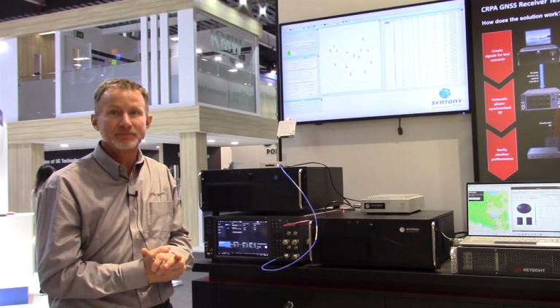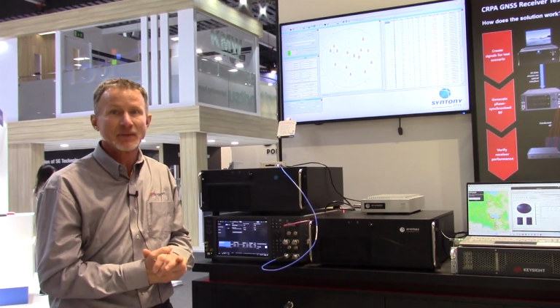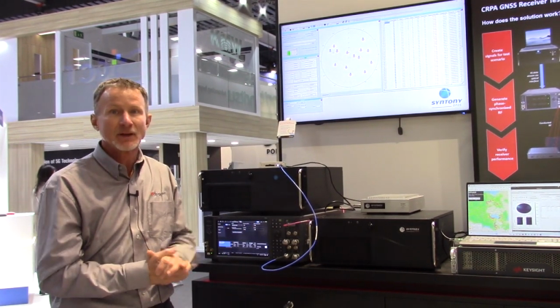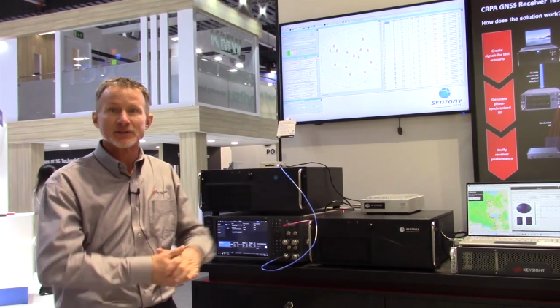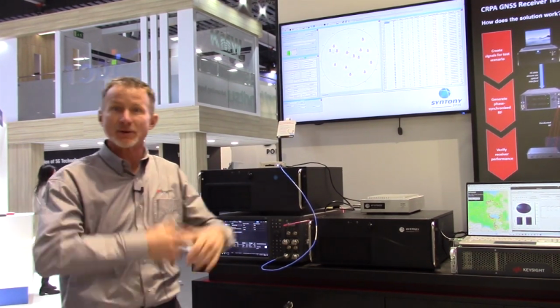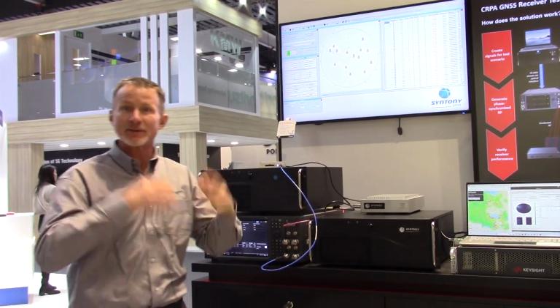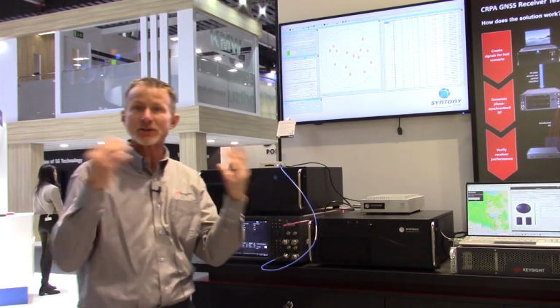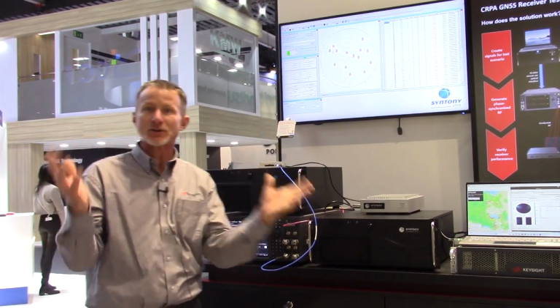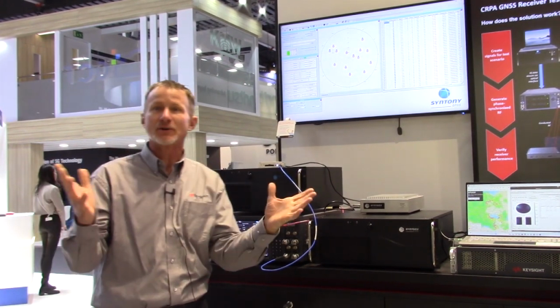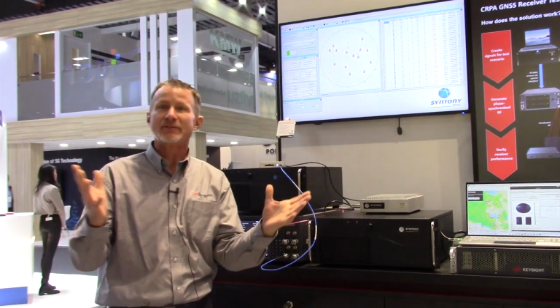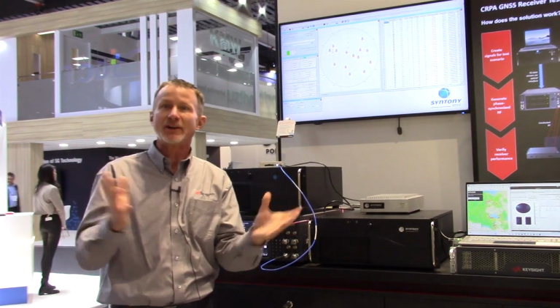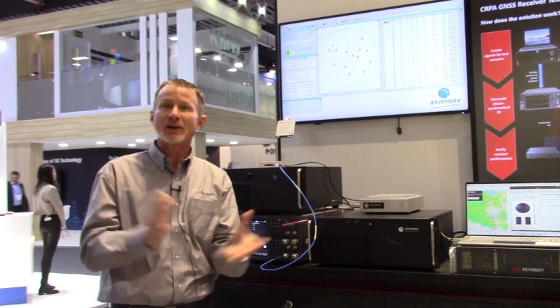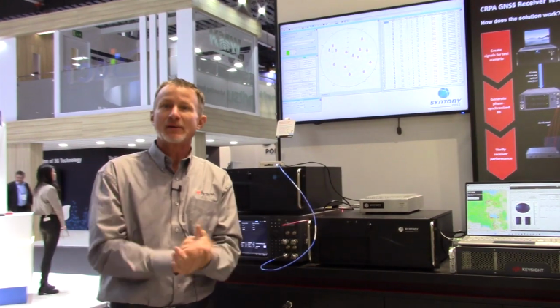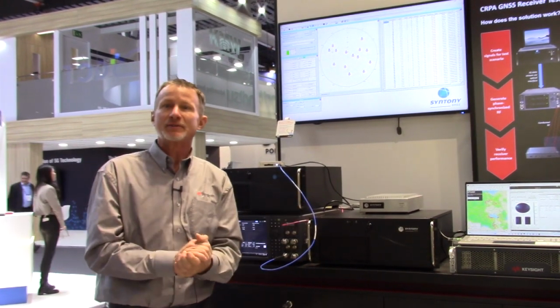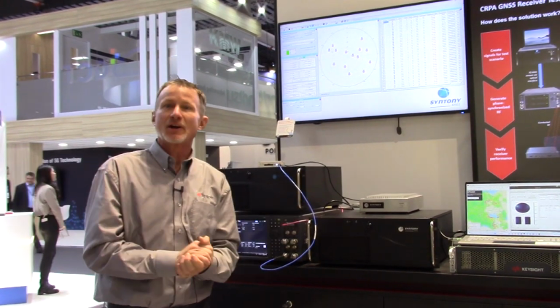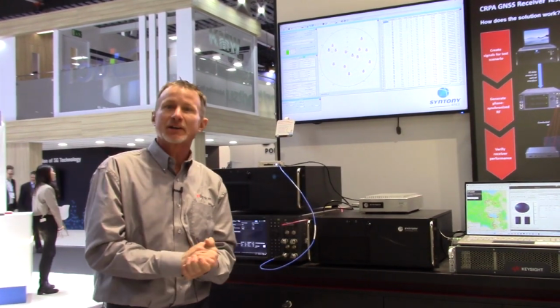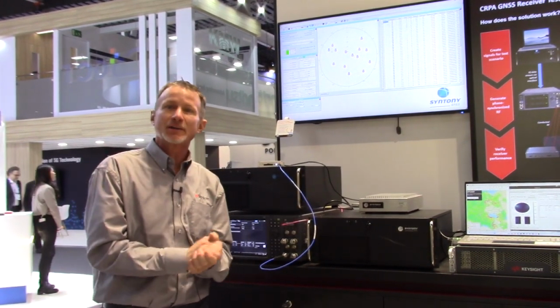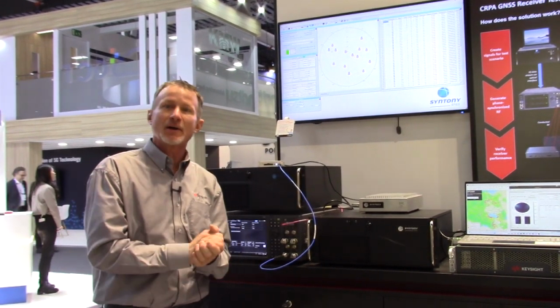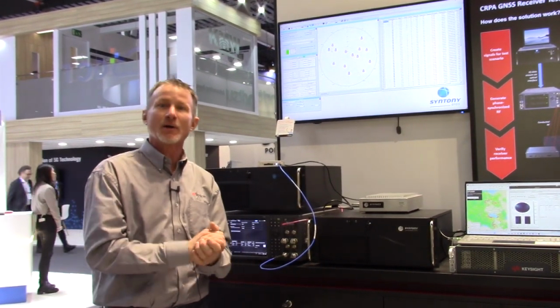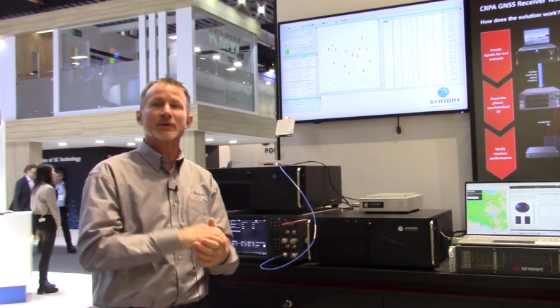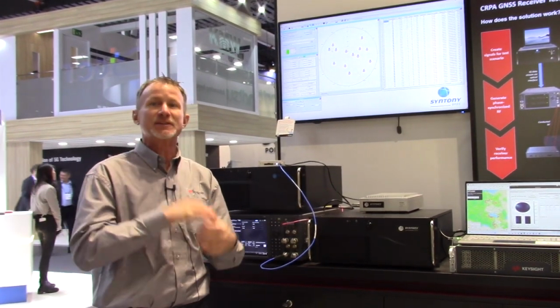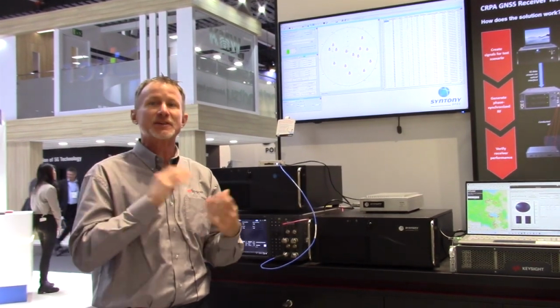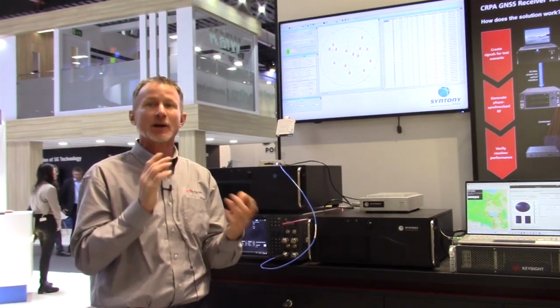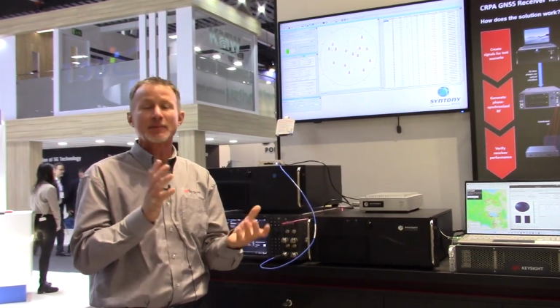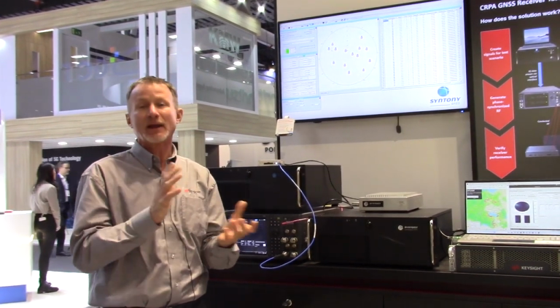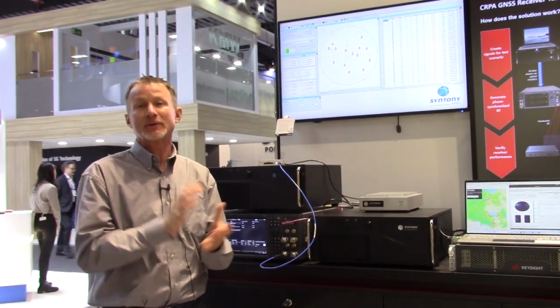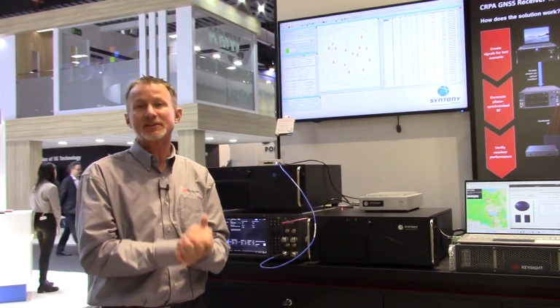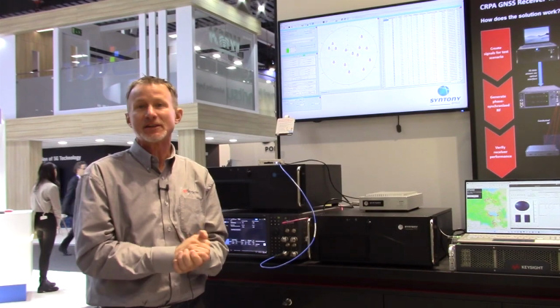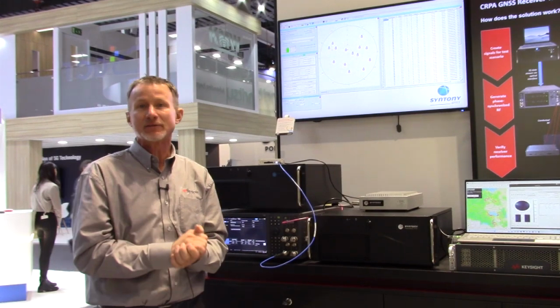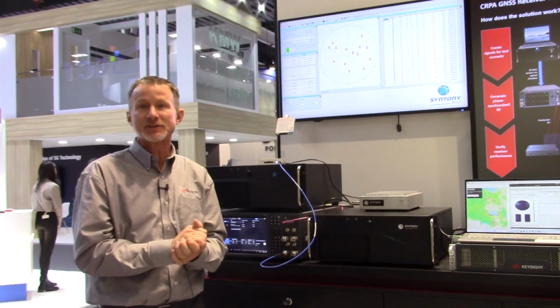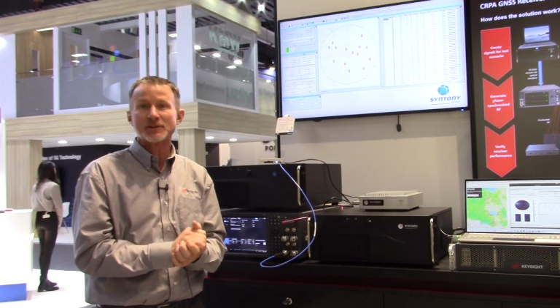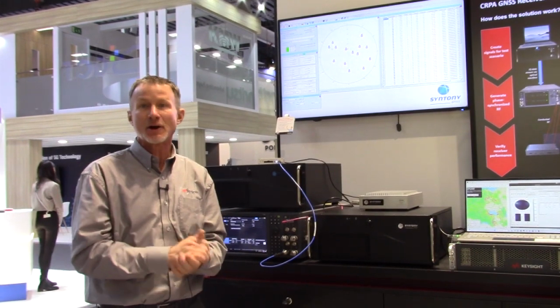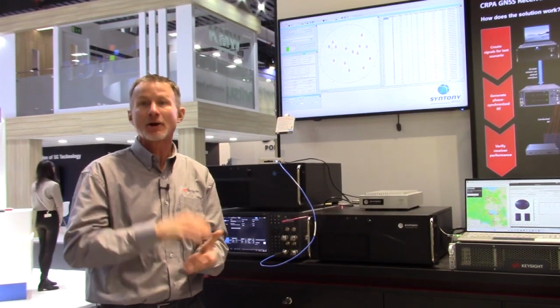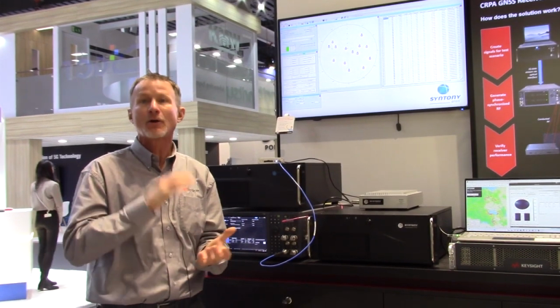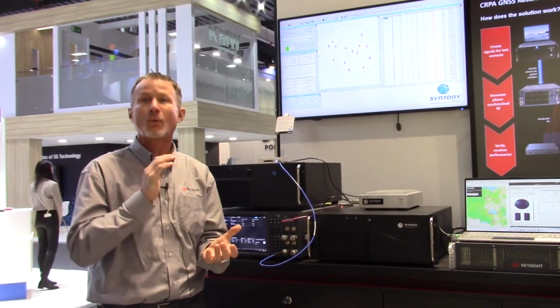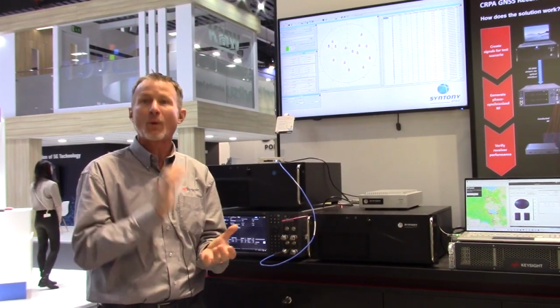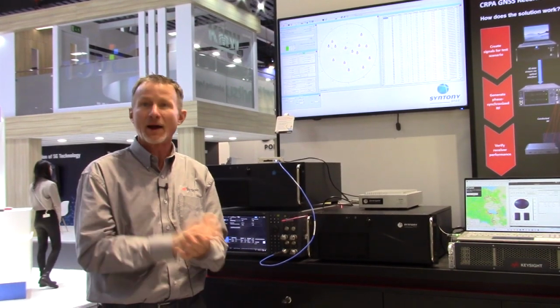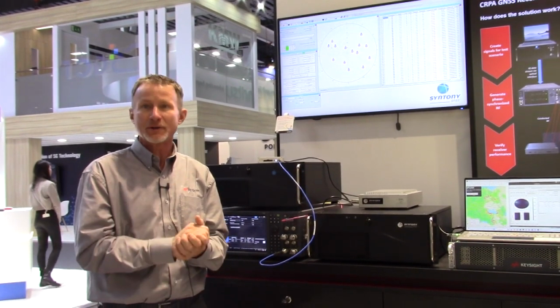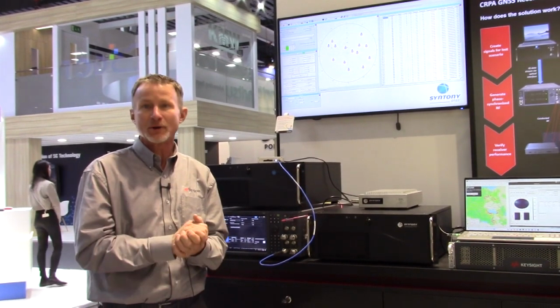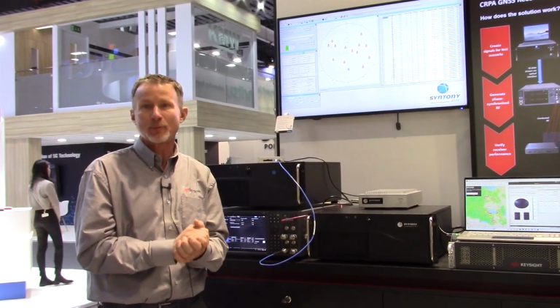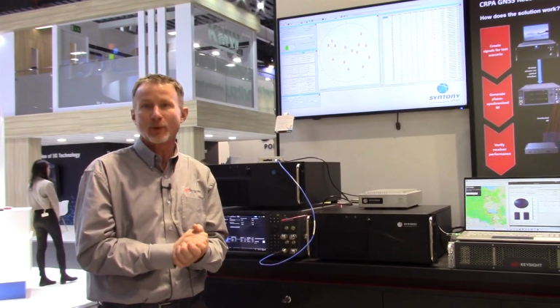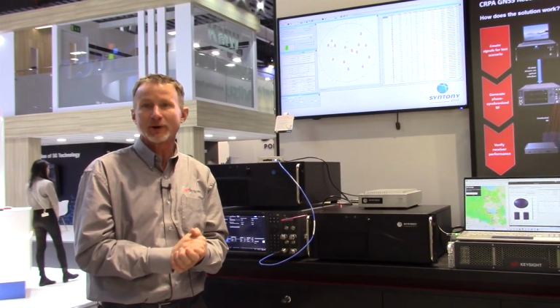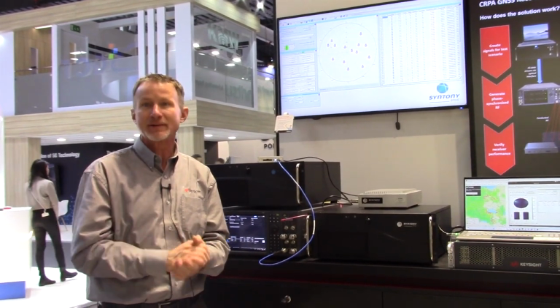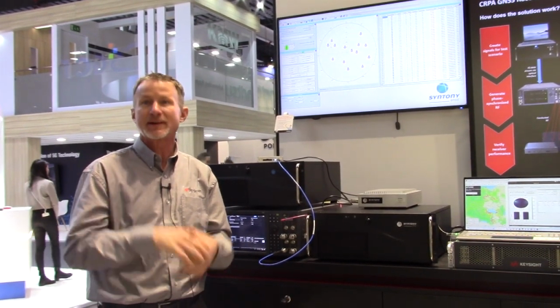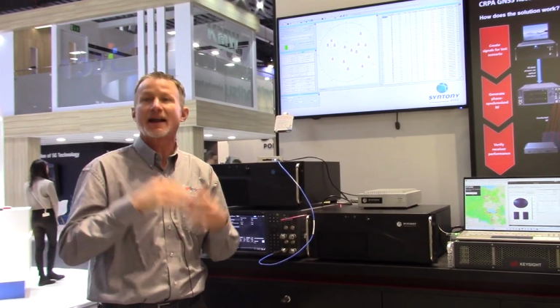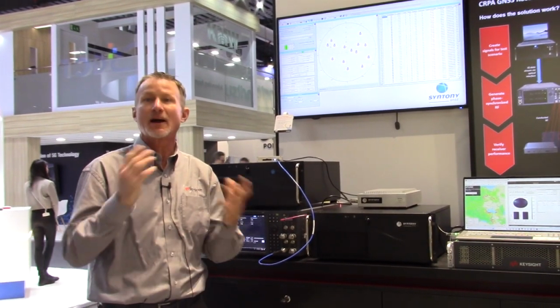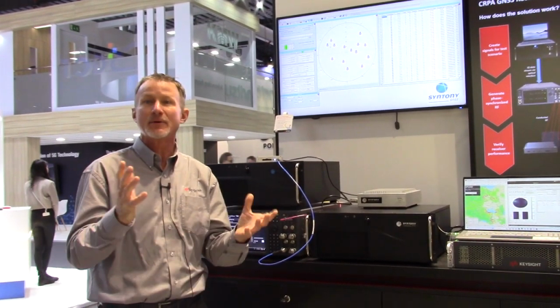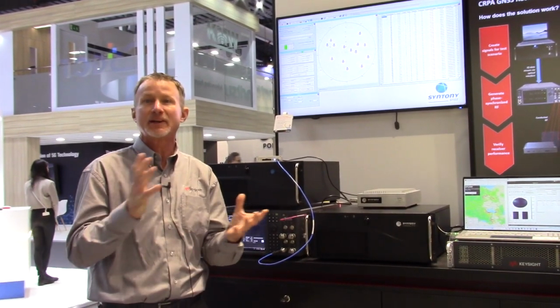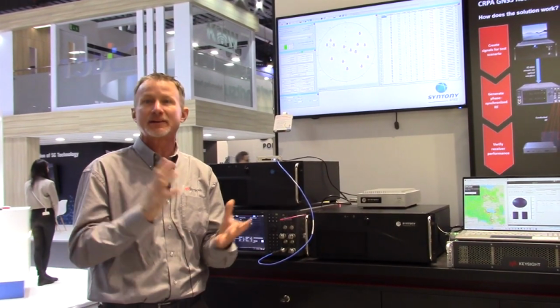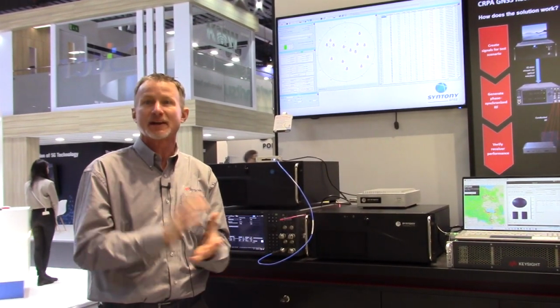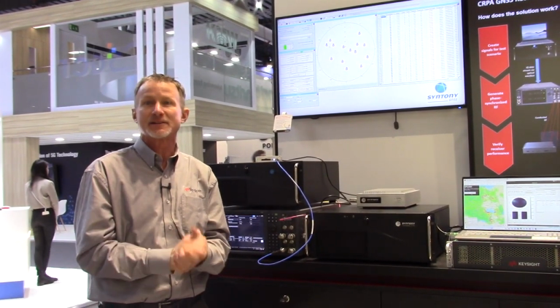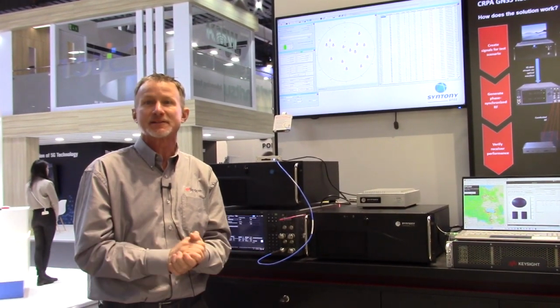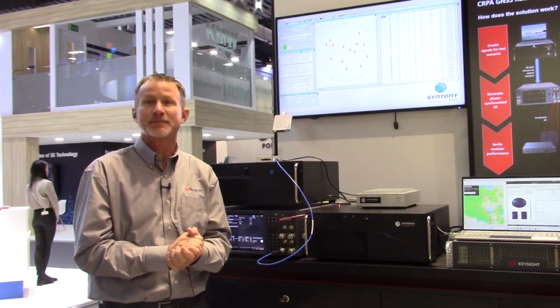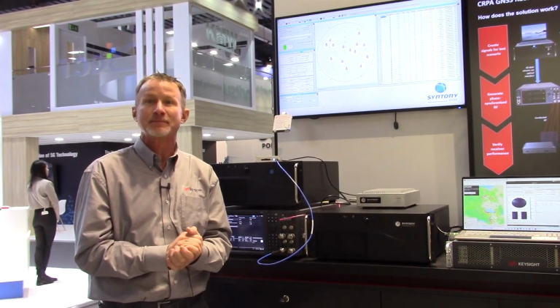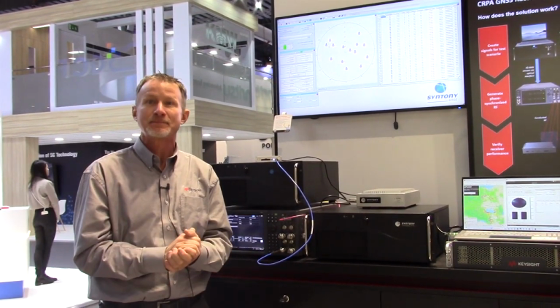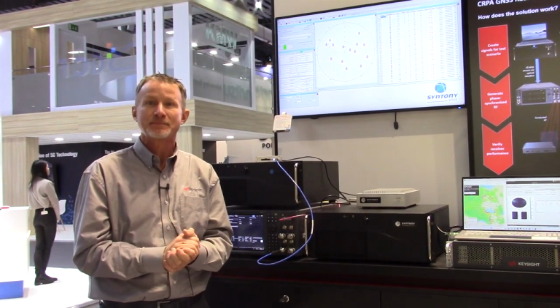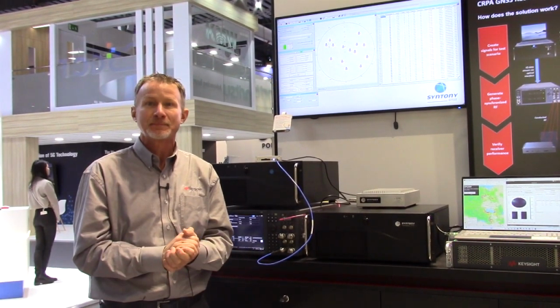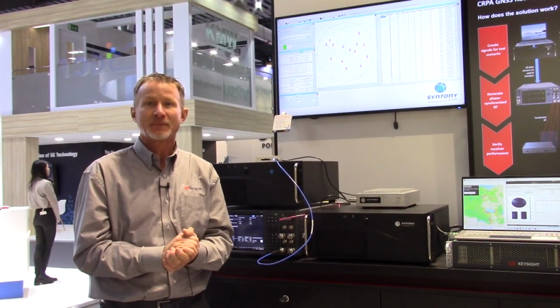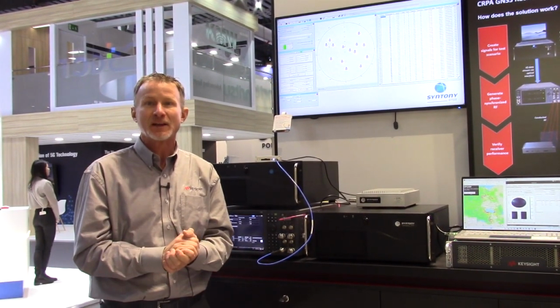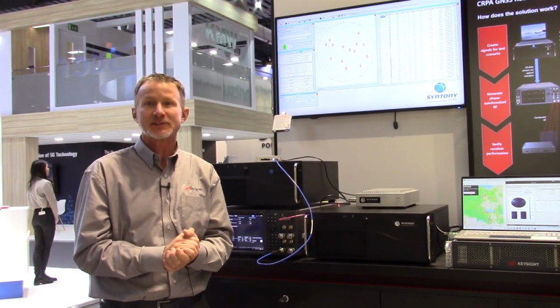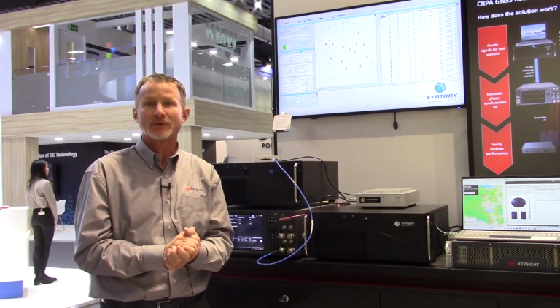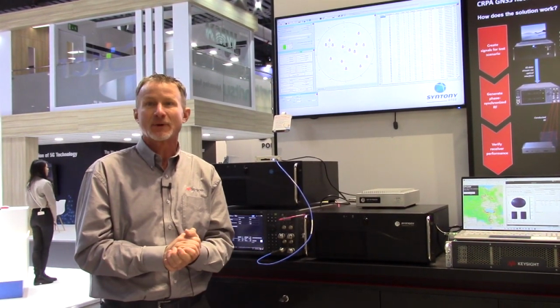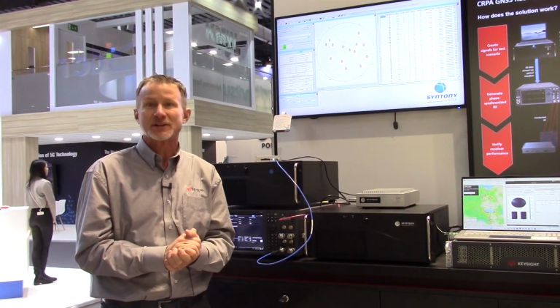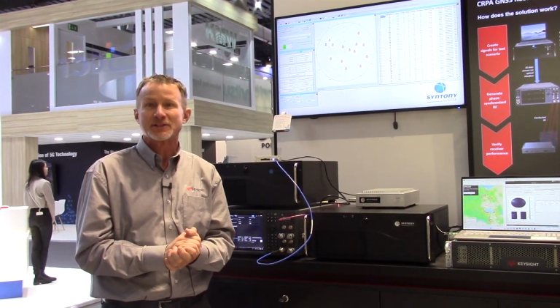So in this short video, we've talked about what CRPA receivers are, why they're important, and how we can test those. Thanks for watching.